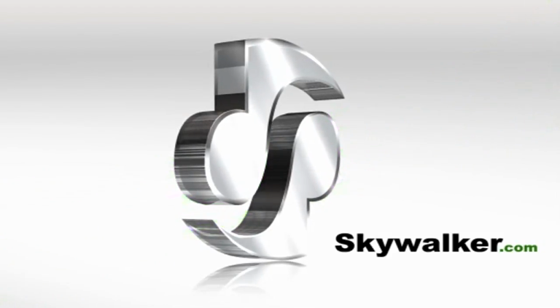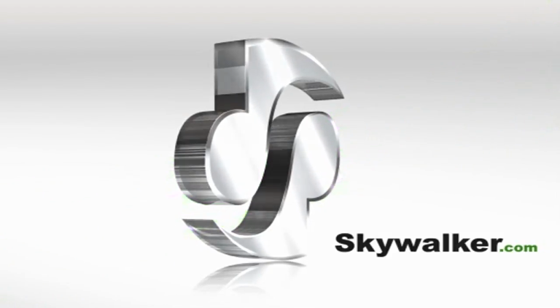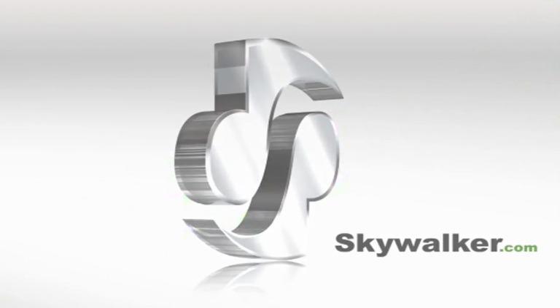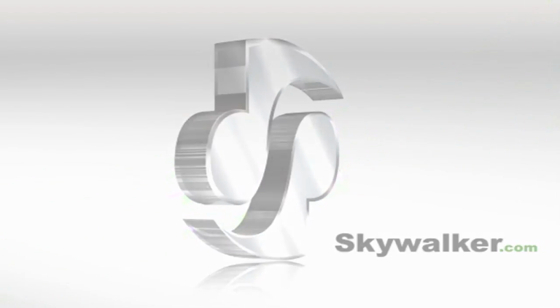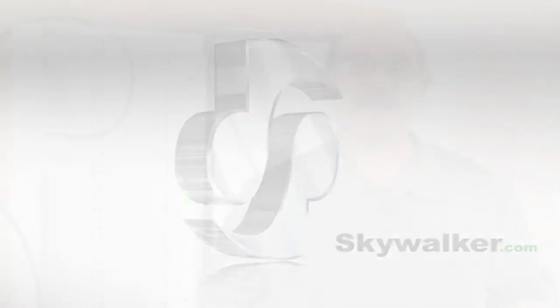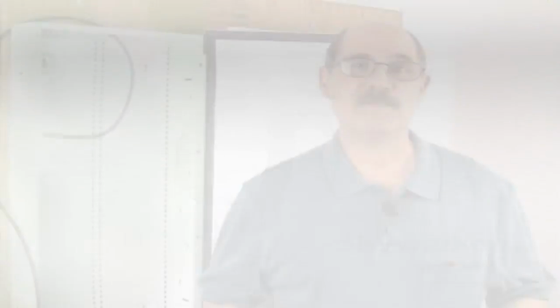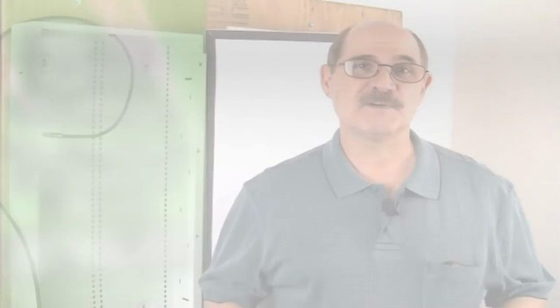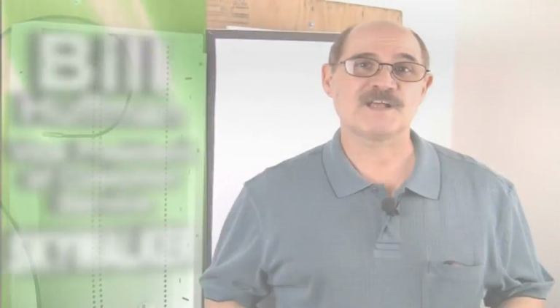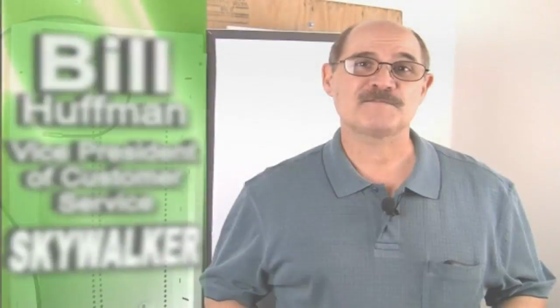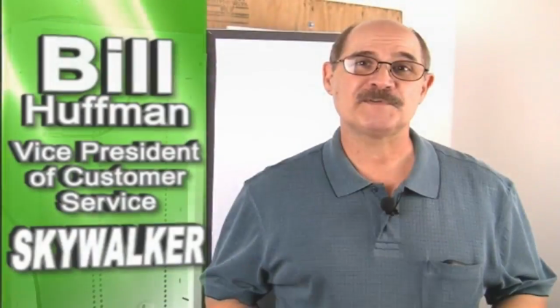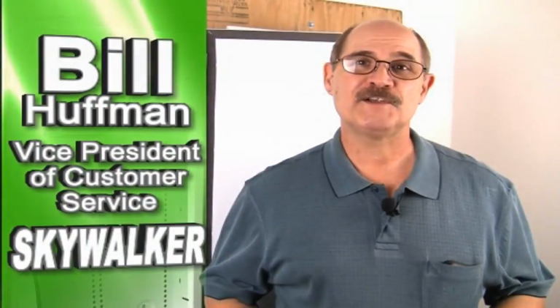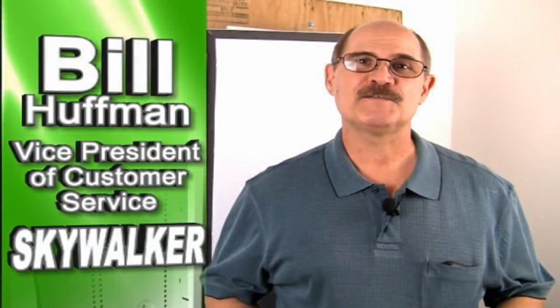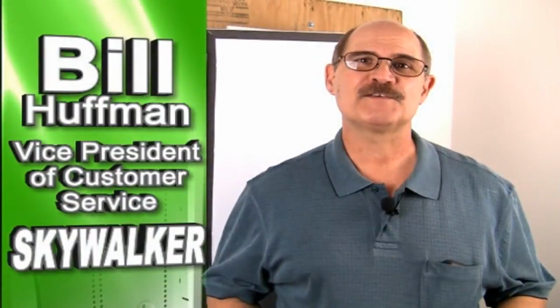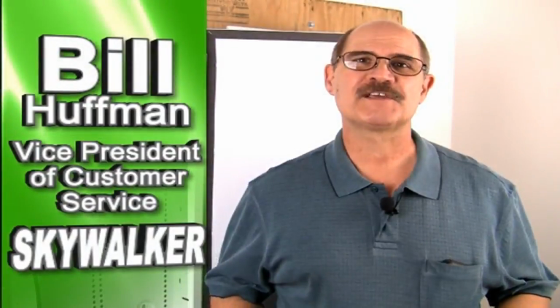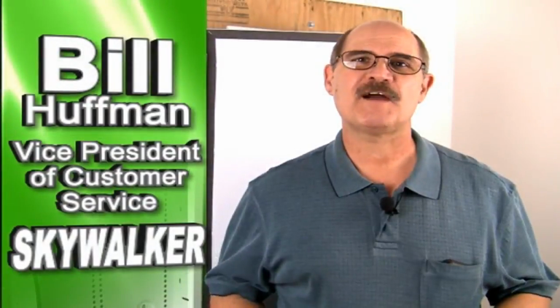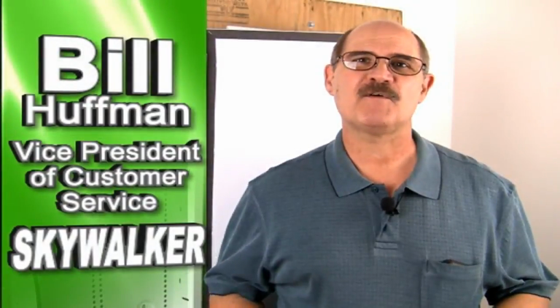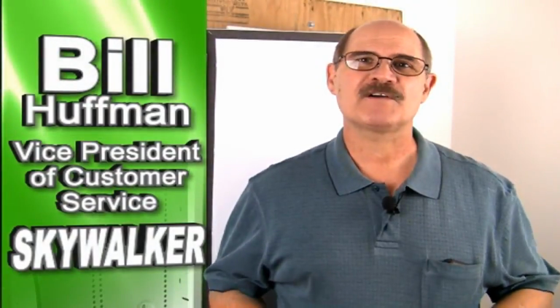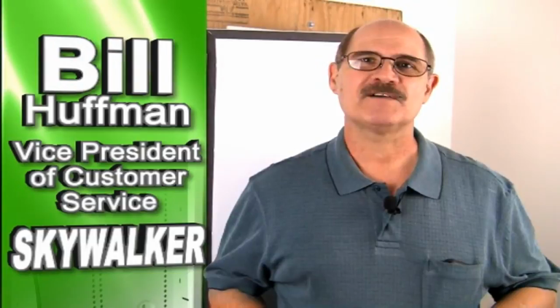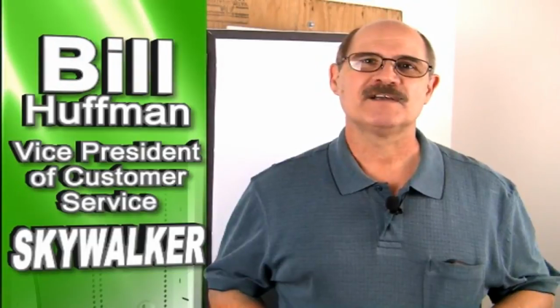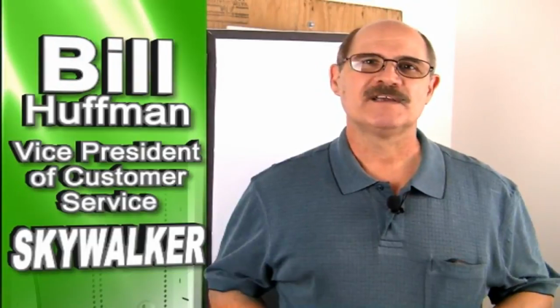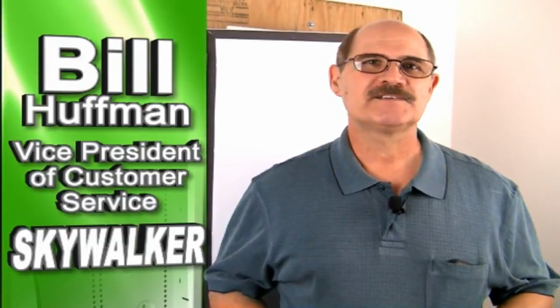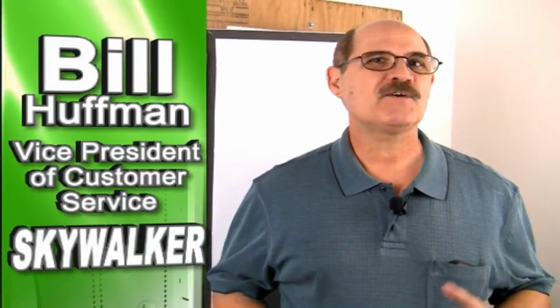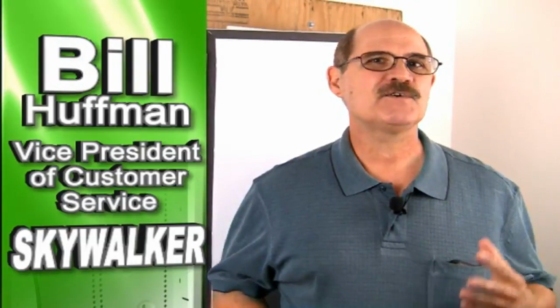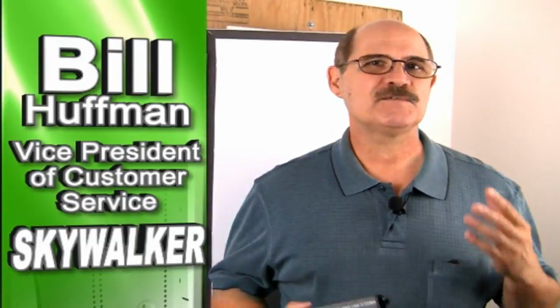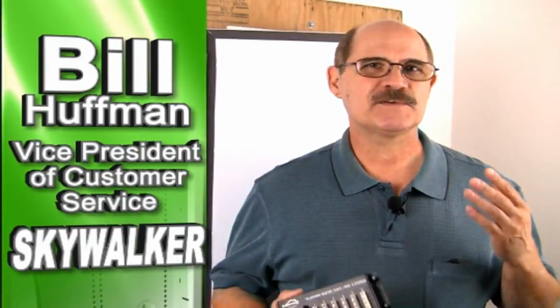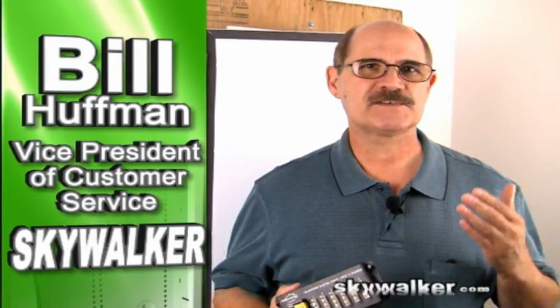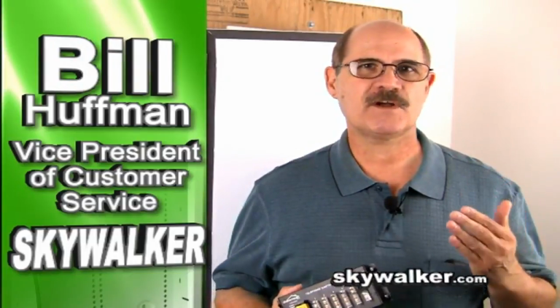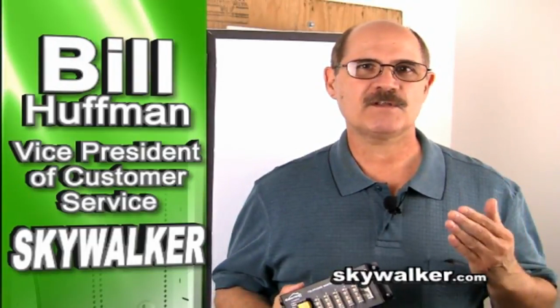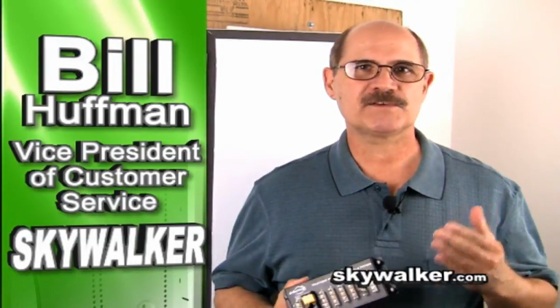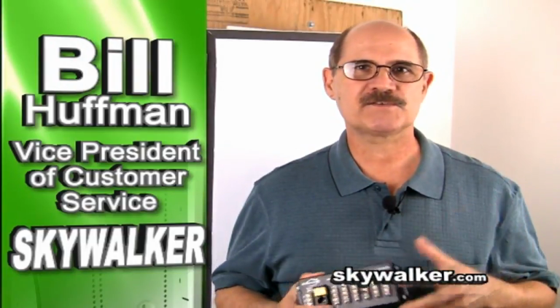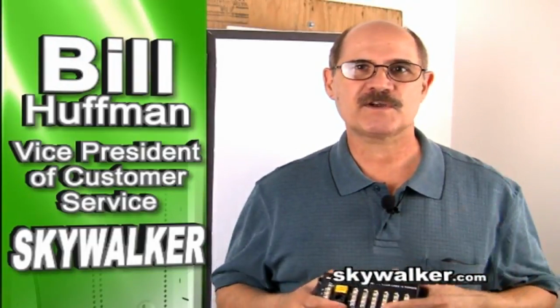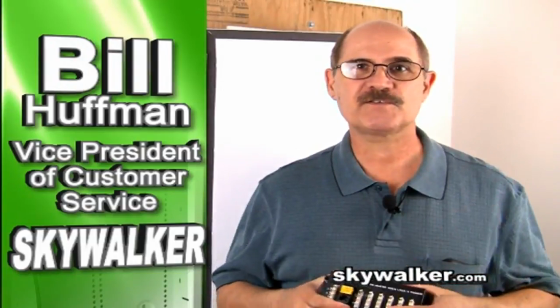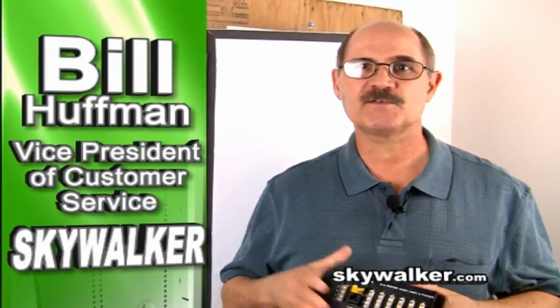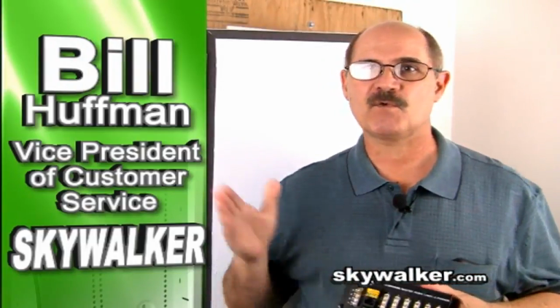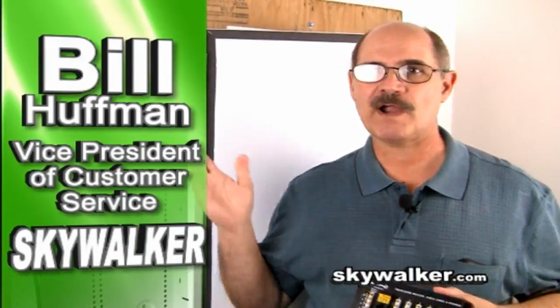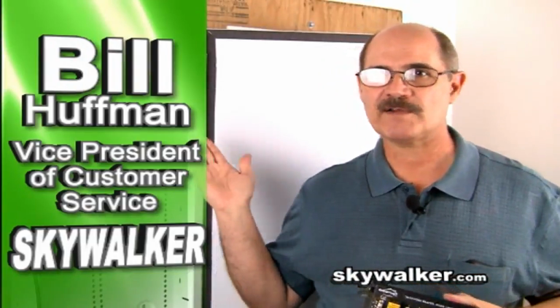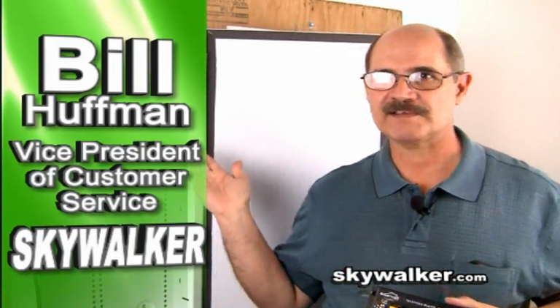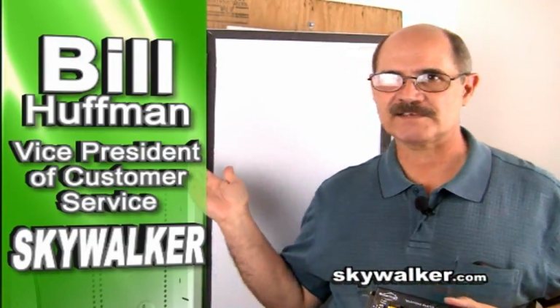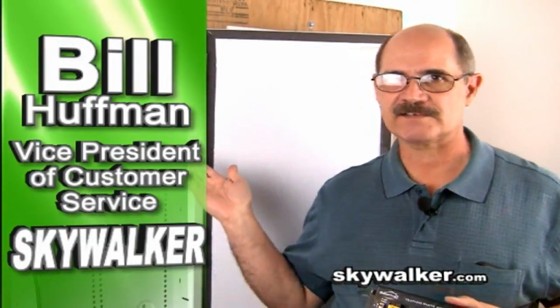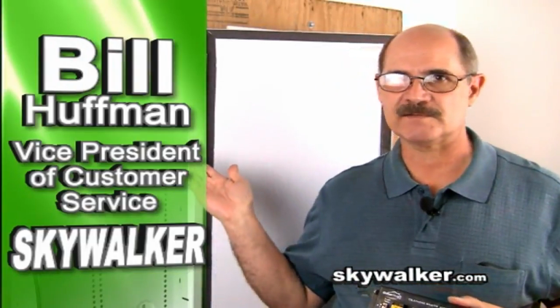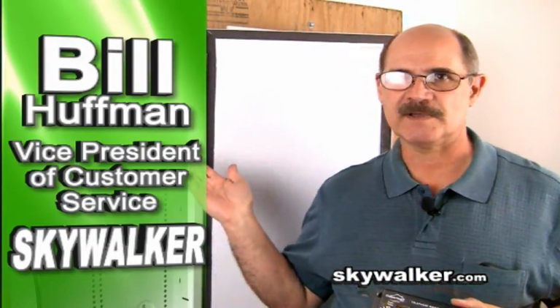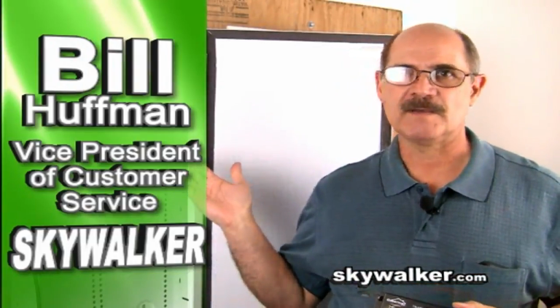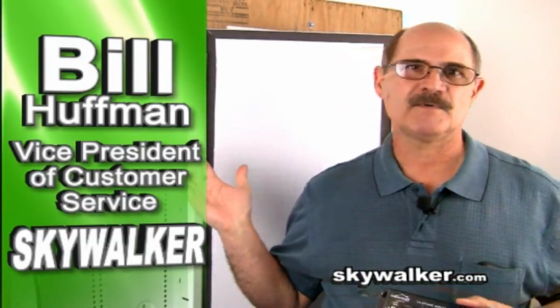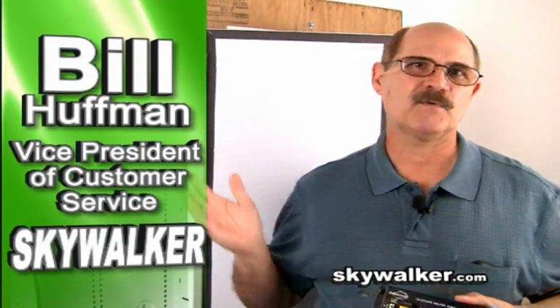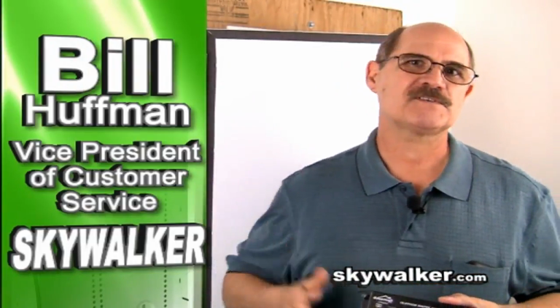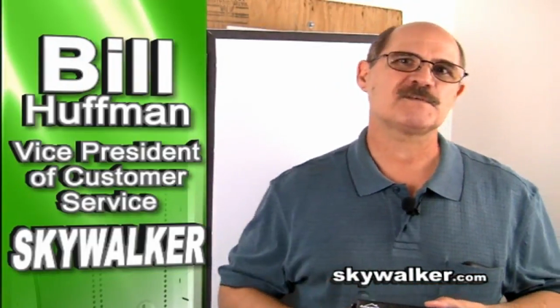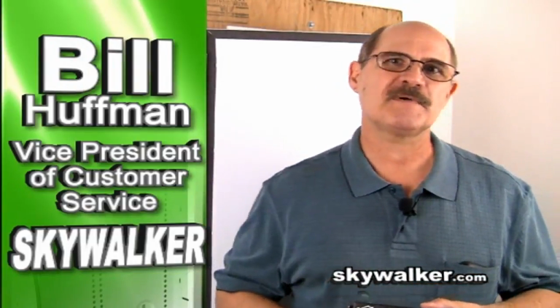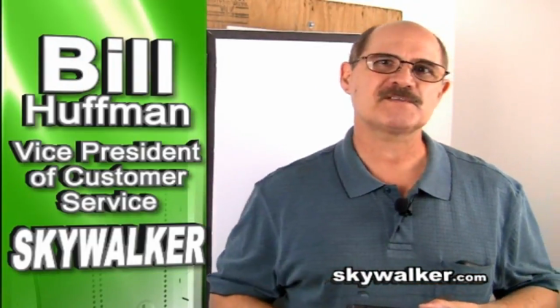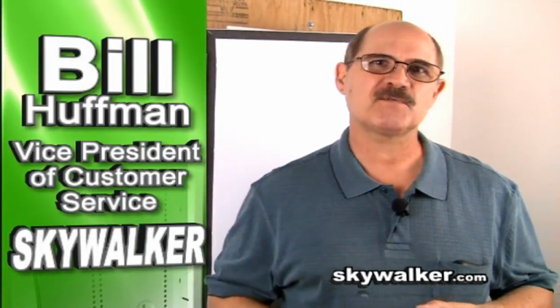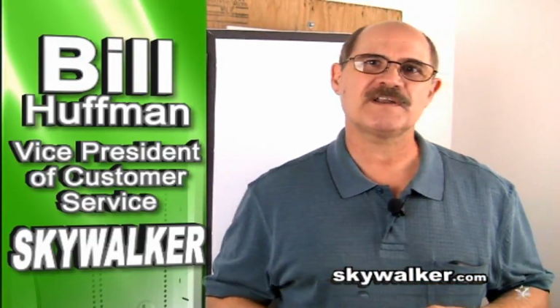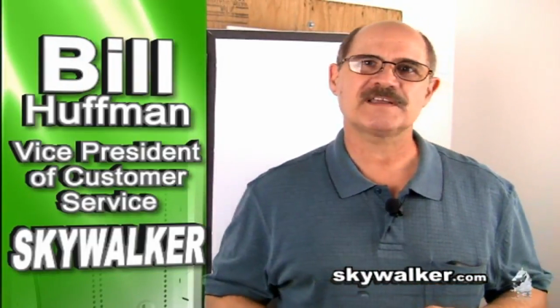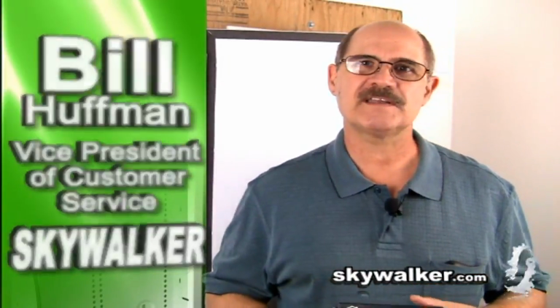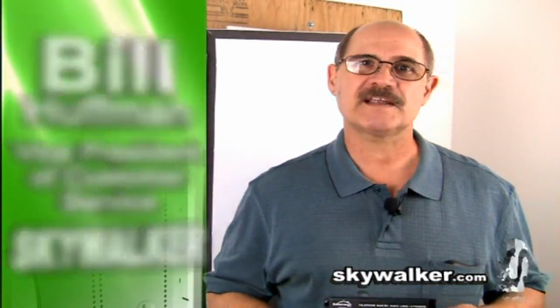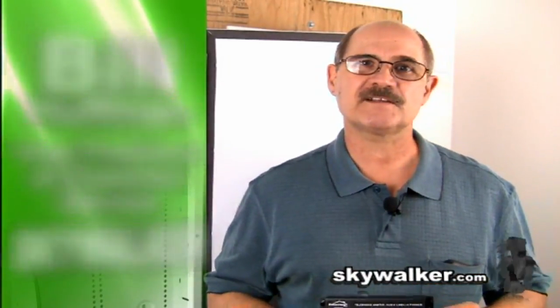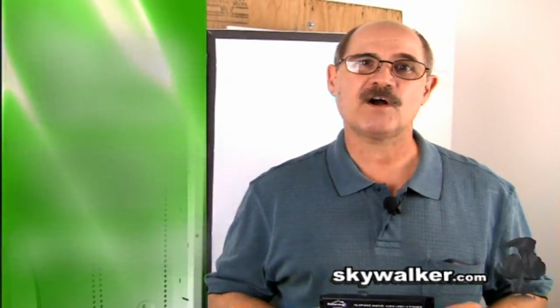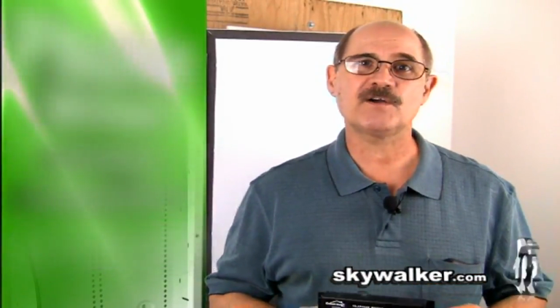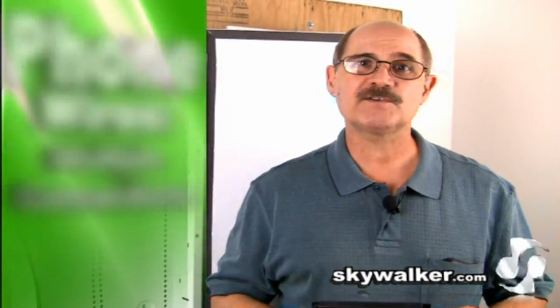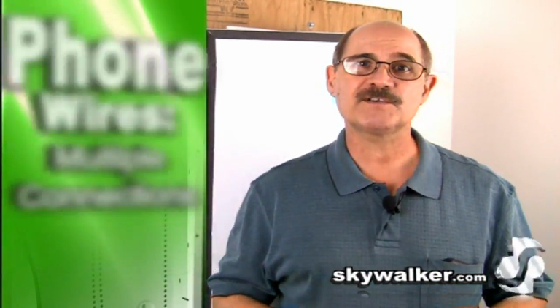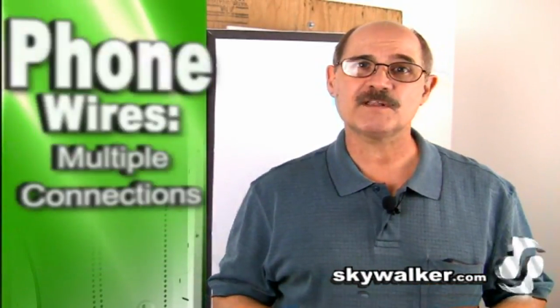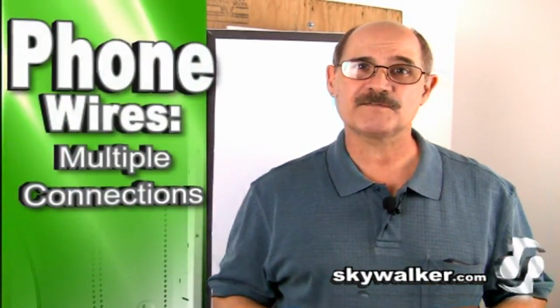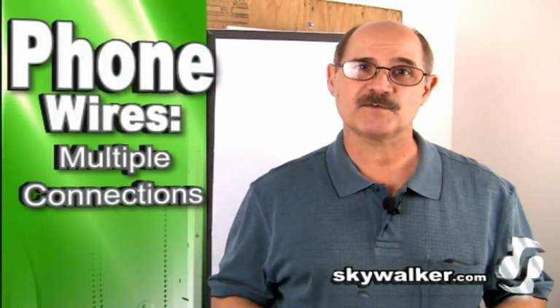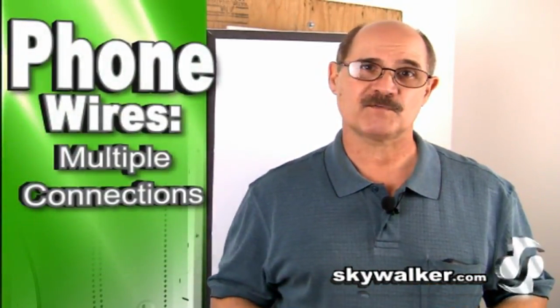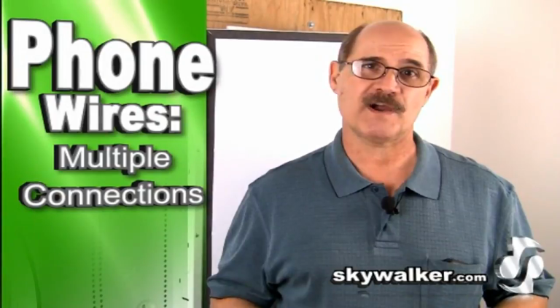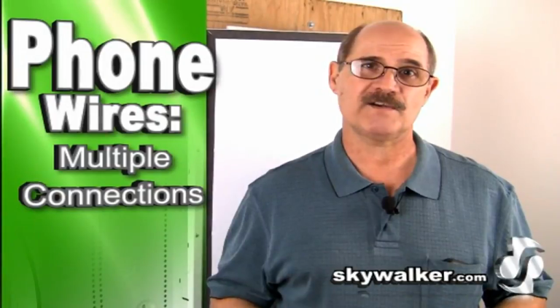Hi! Bill Huffman here for Skywalker. So, you've installed a structured wiring system, but what's the best way to connect all your telephone wires?